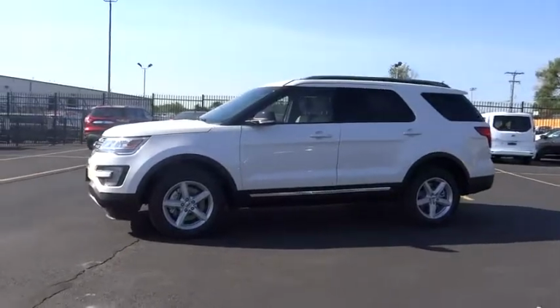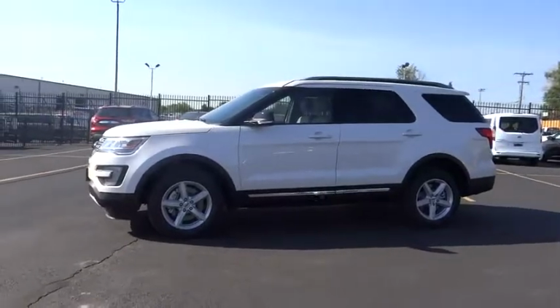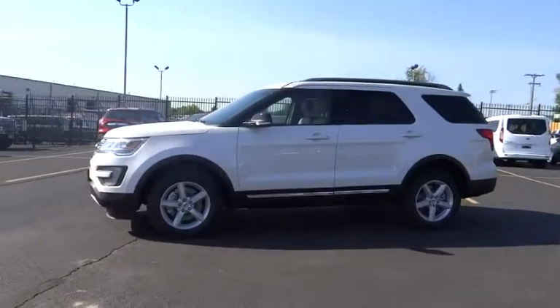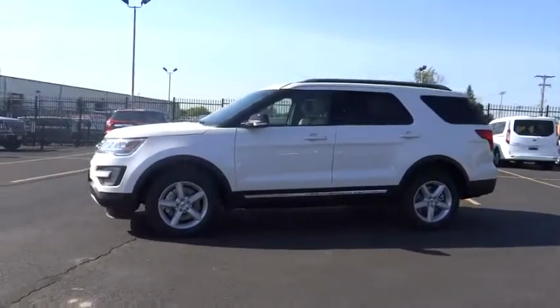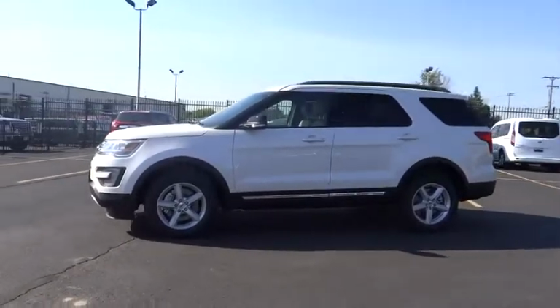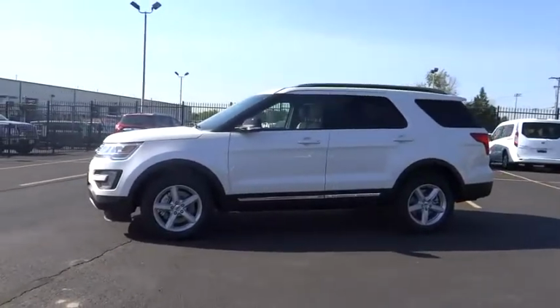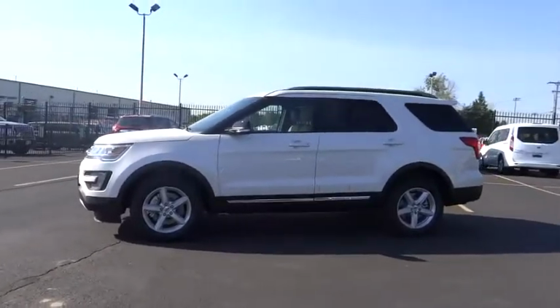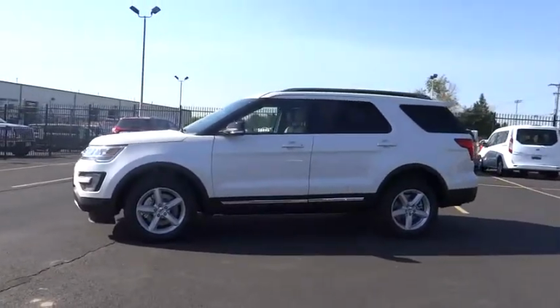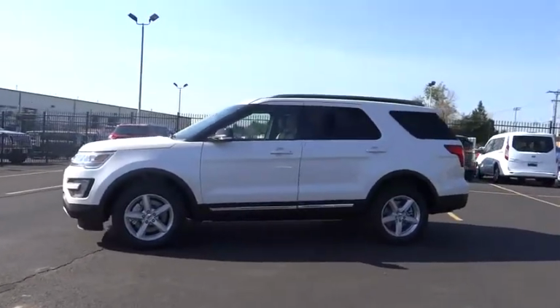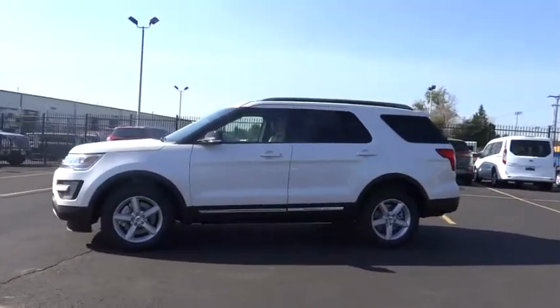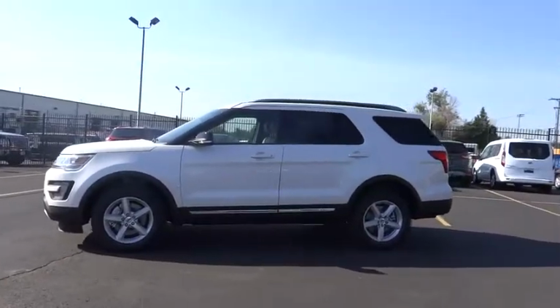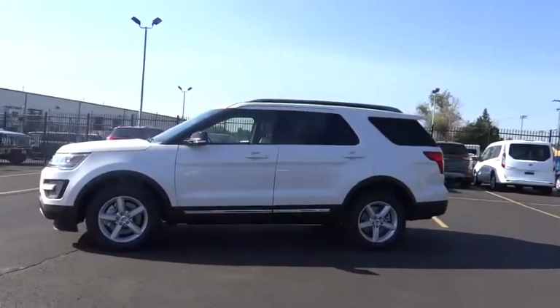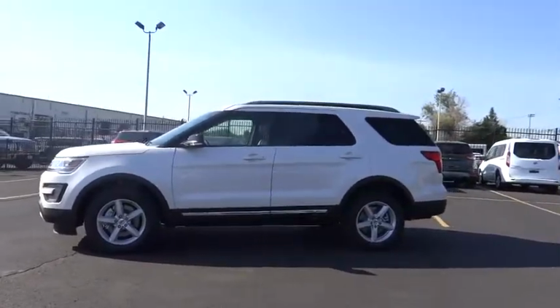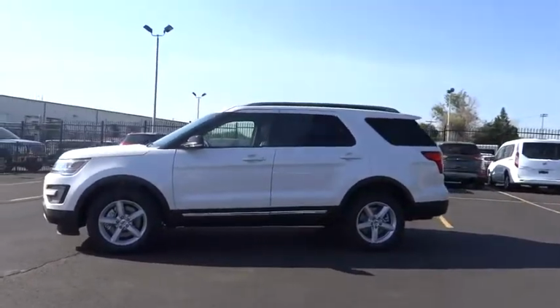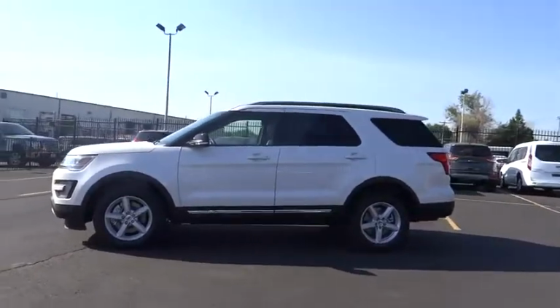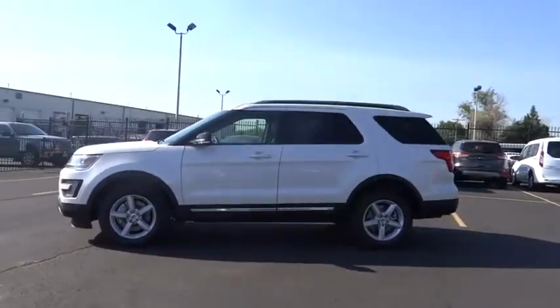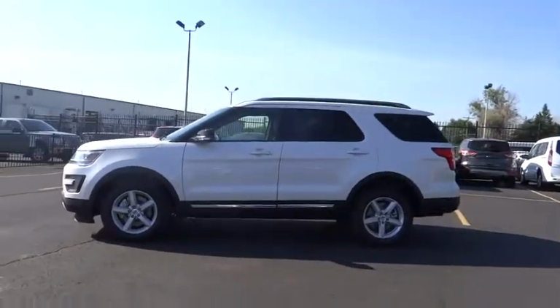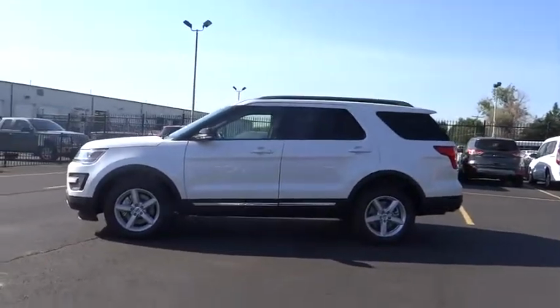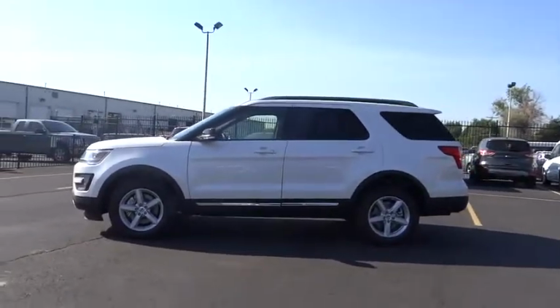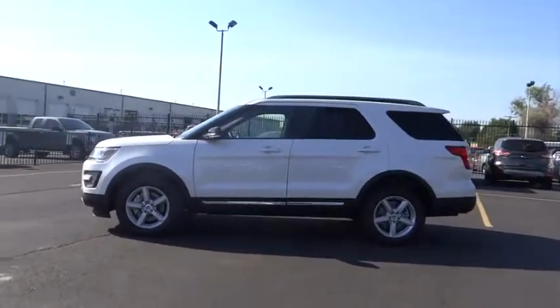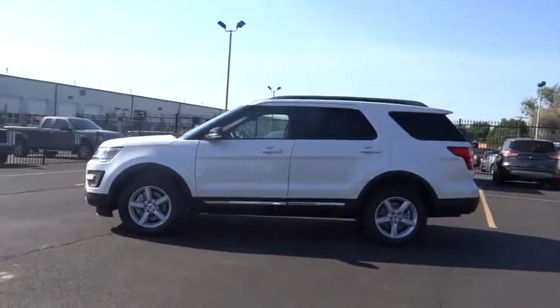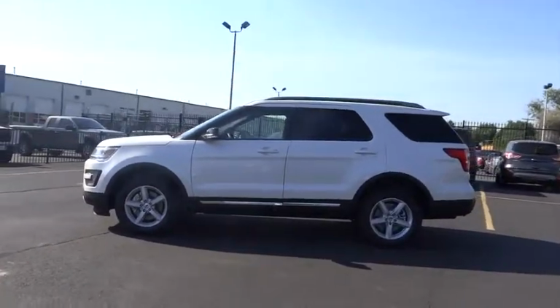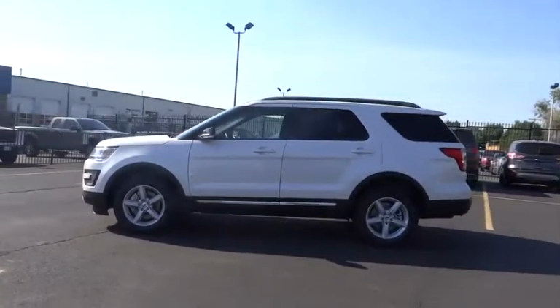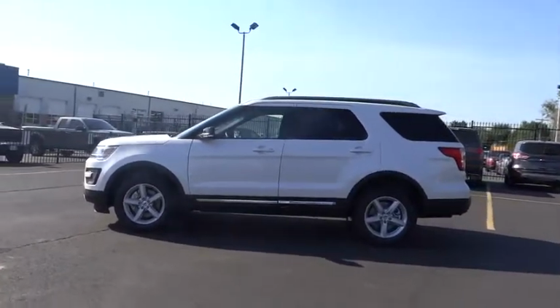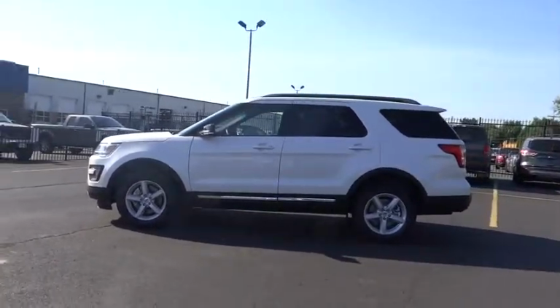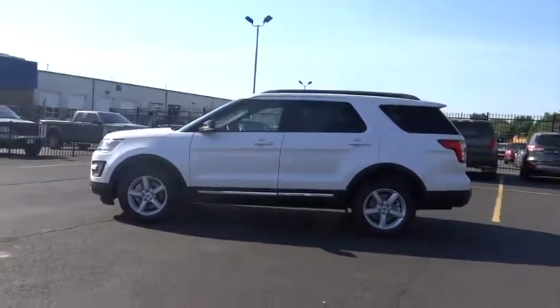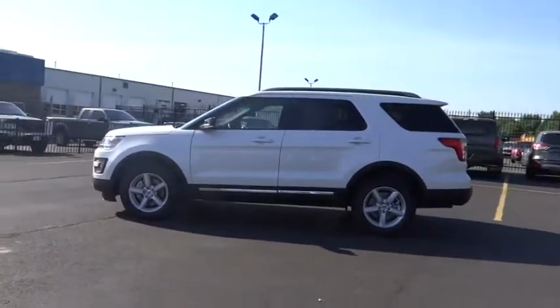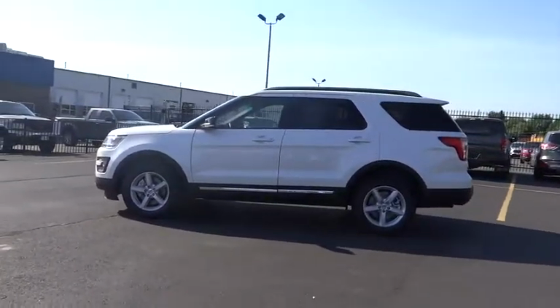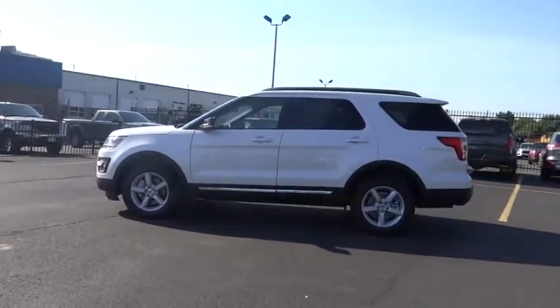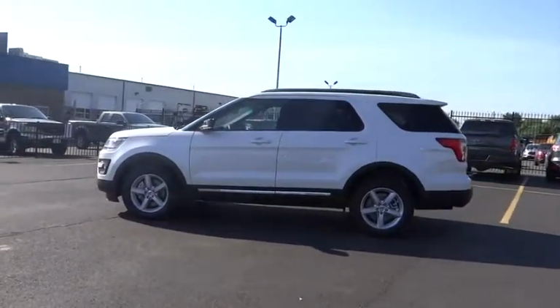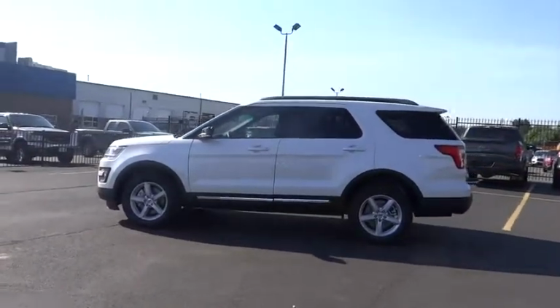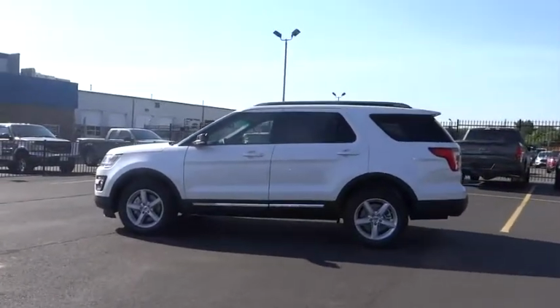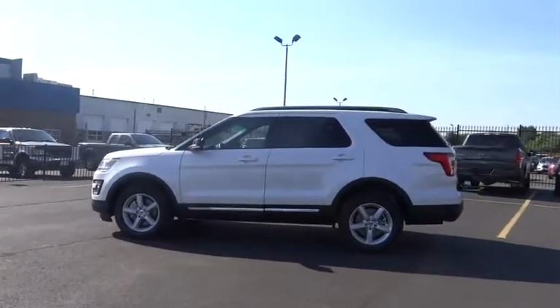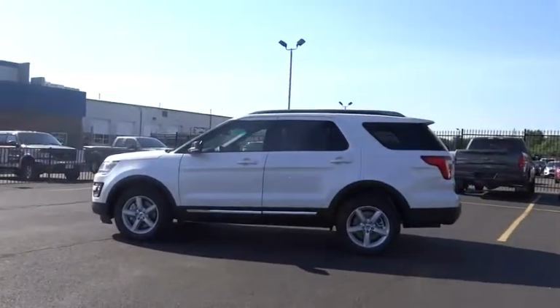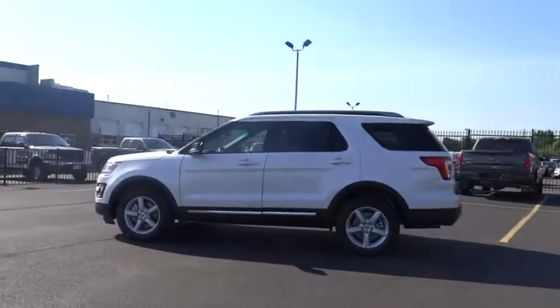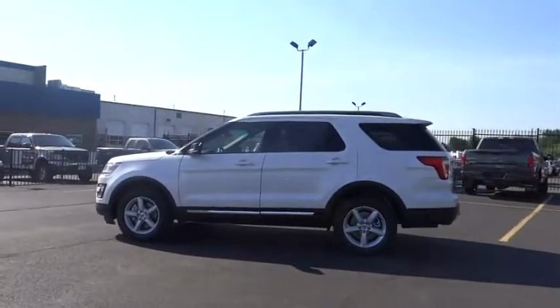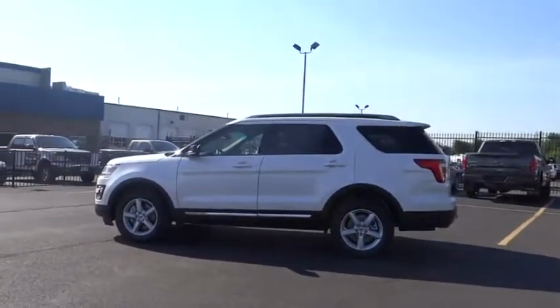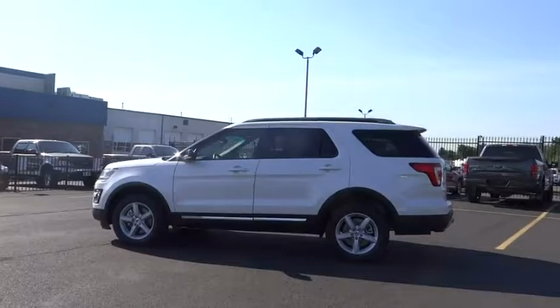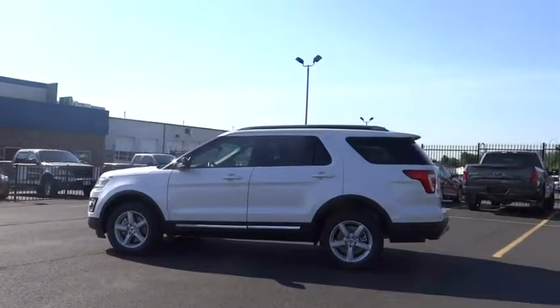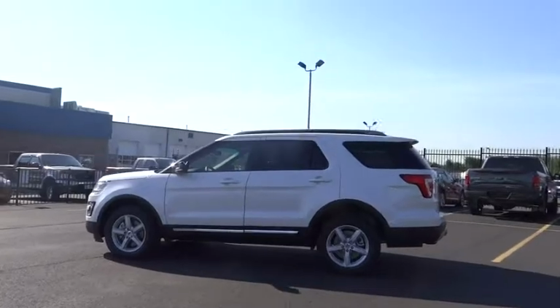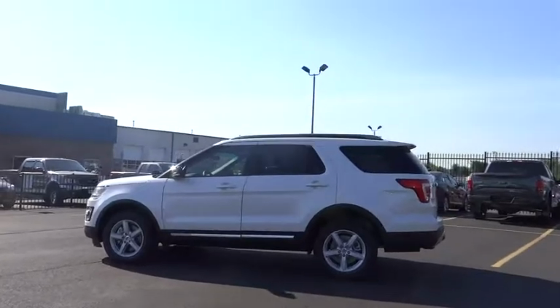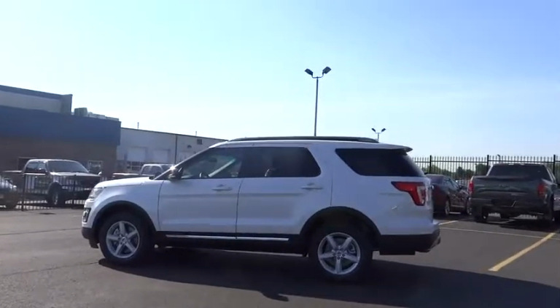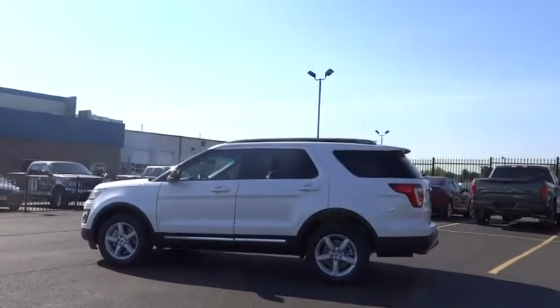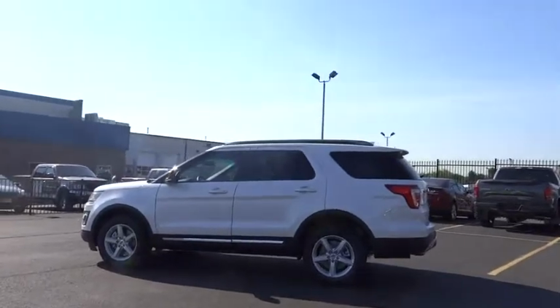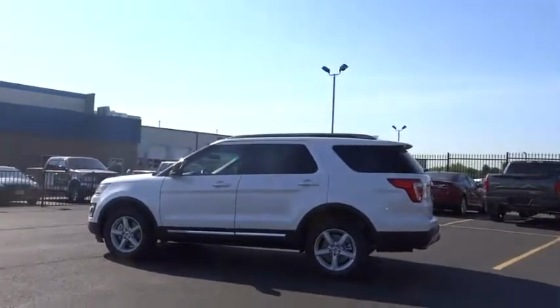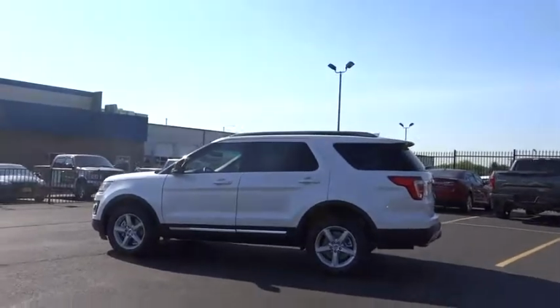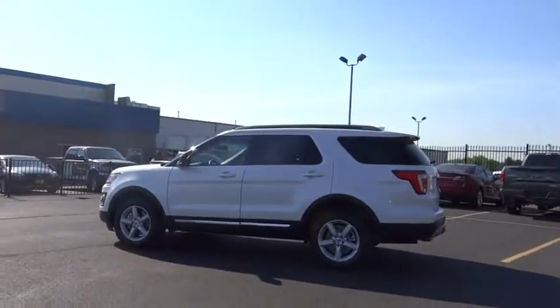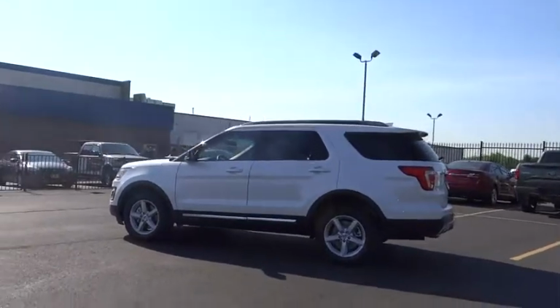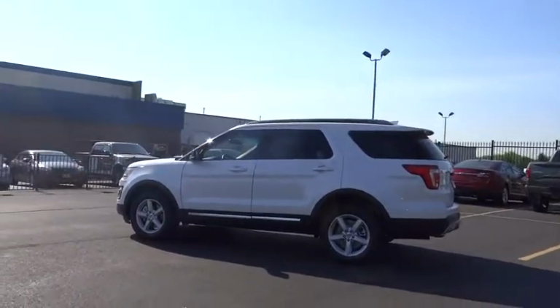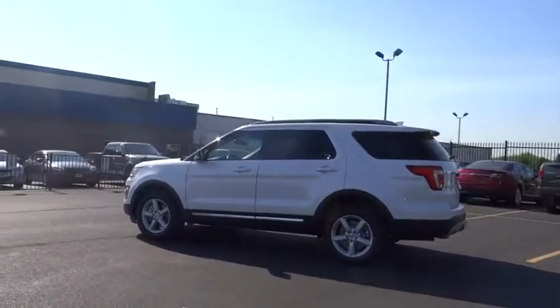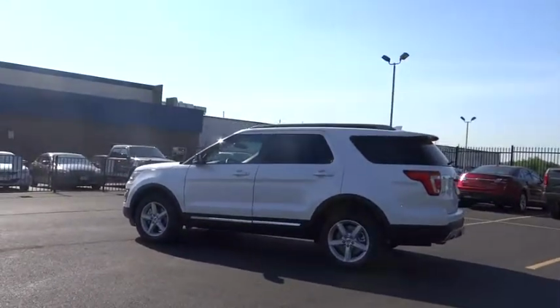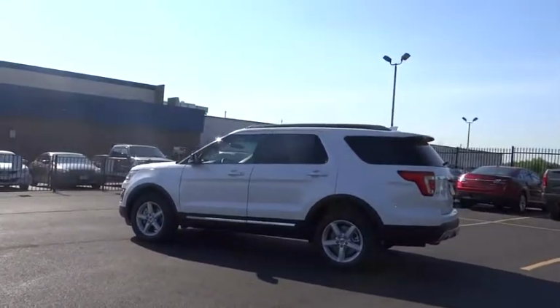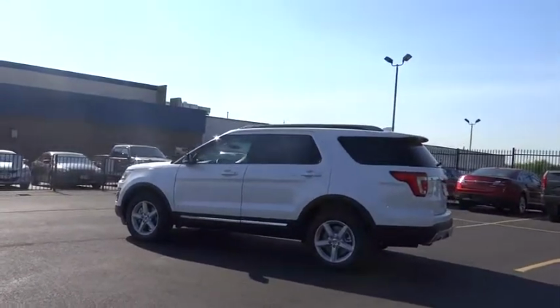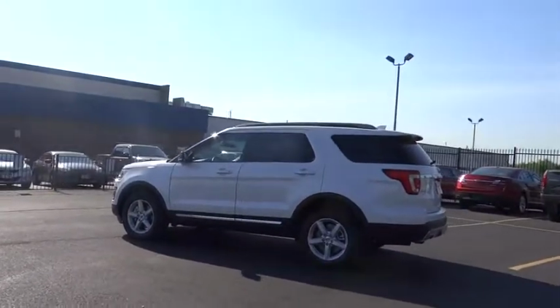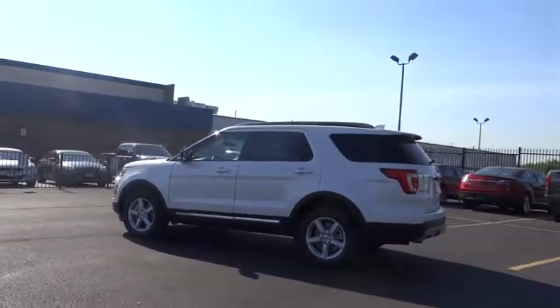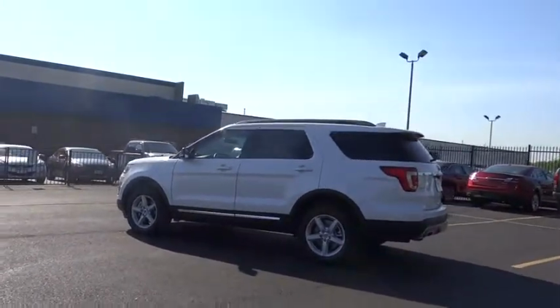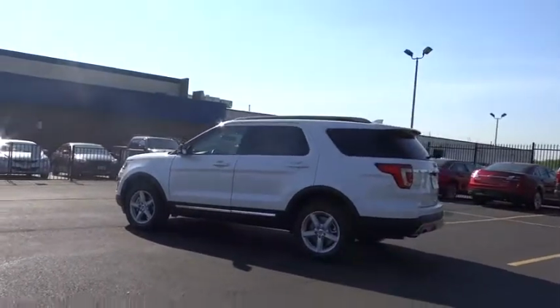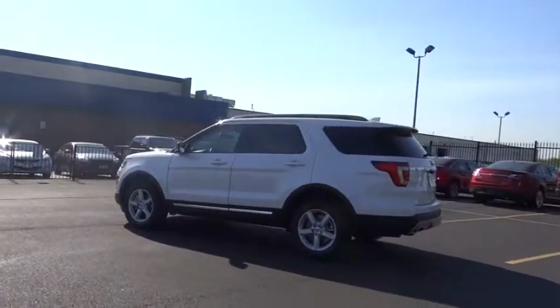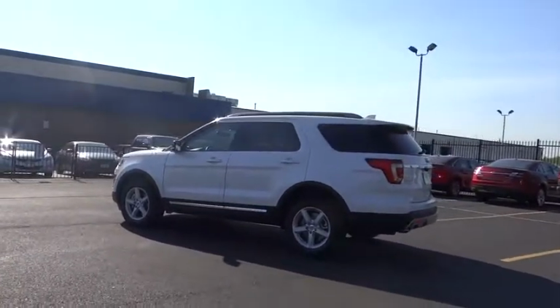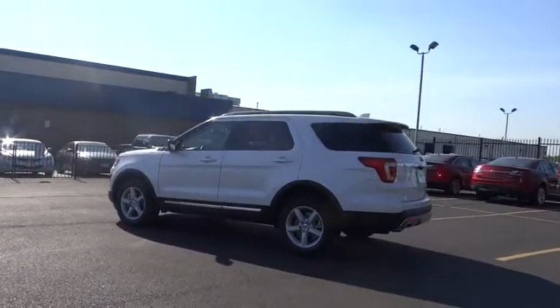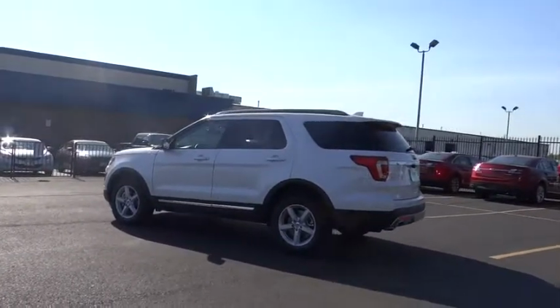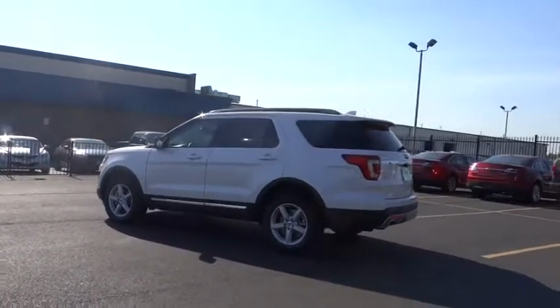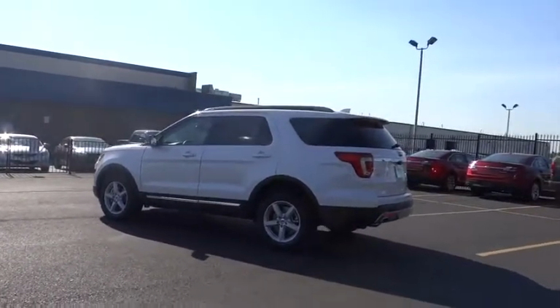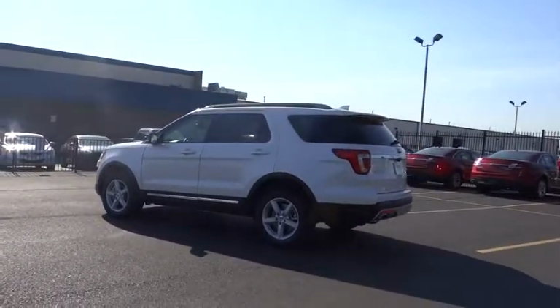Traction control, Bluetooth, air conditioning front, automatic transmission, cruise control, fog lamps, compass, passenger airbag.